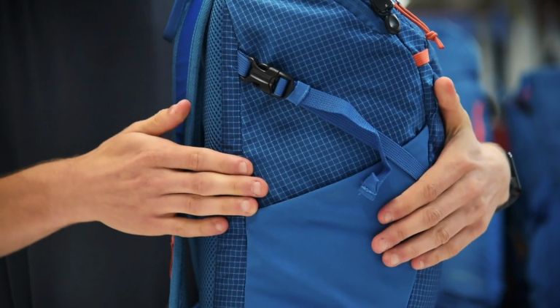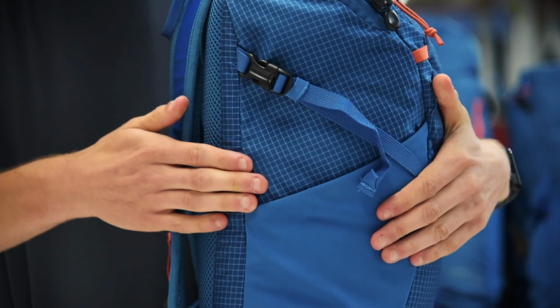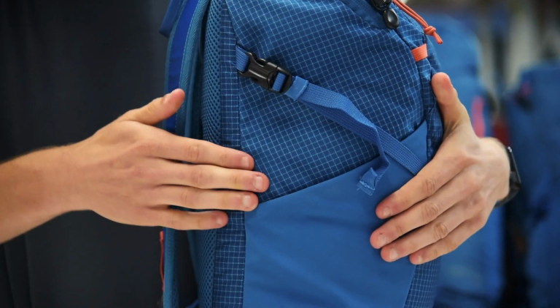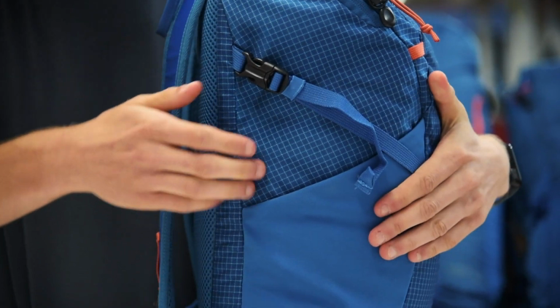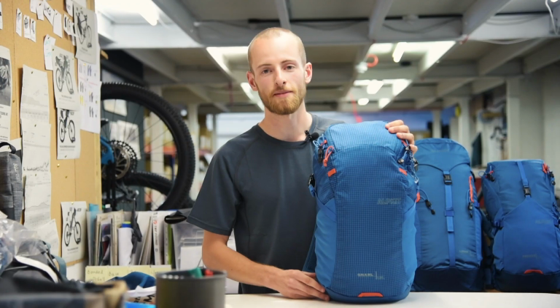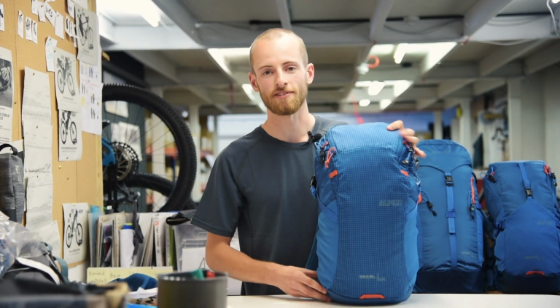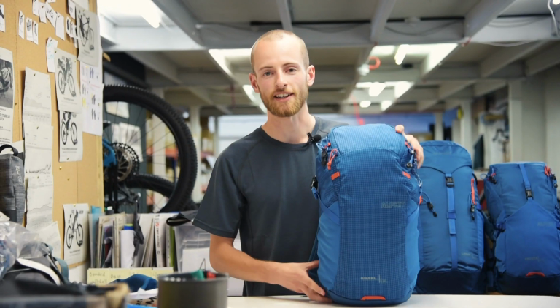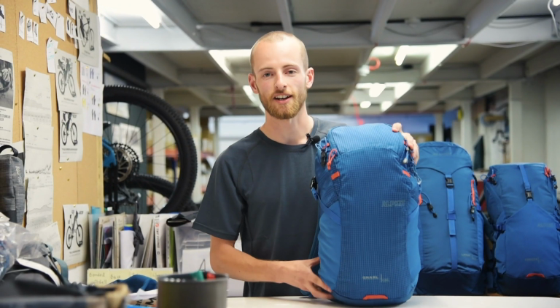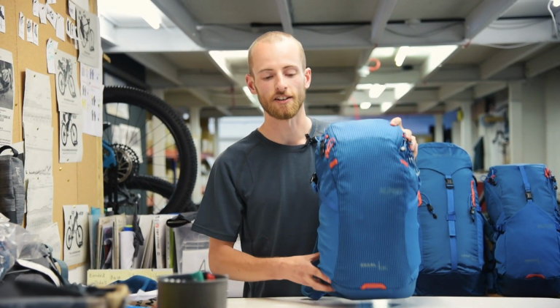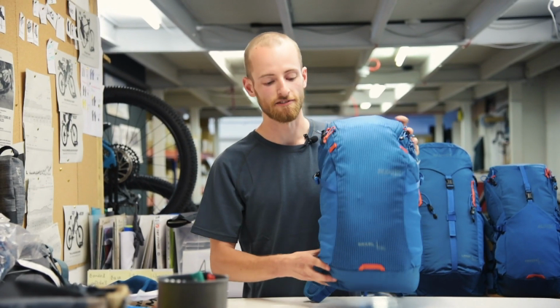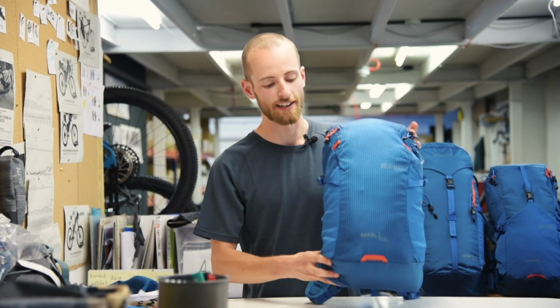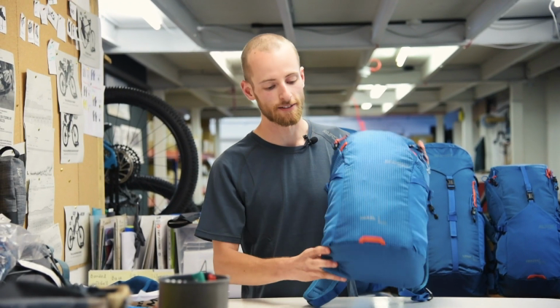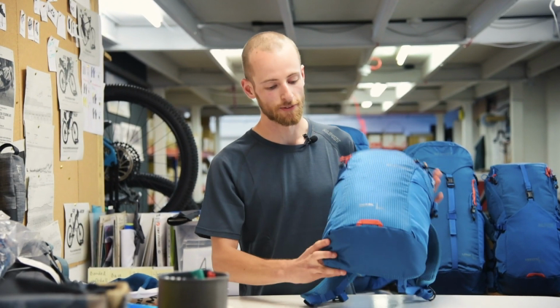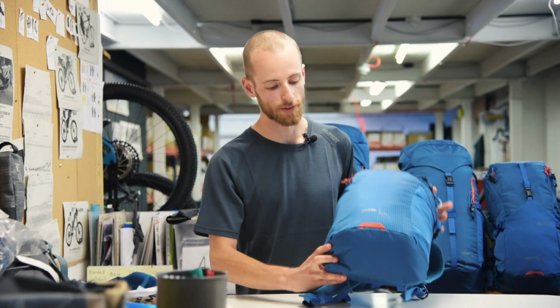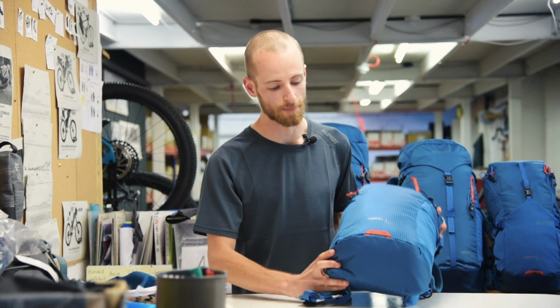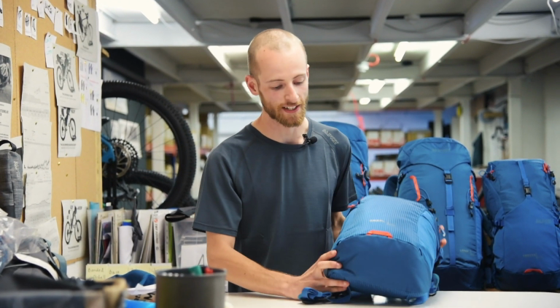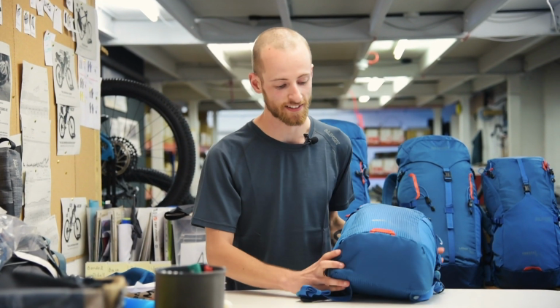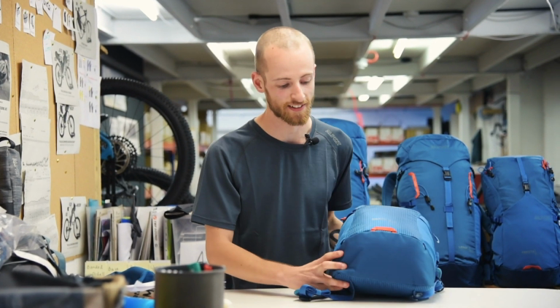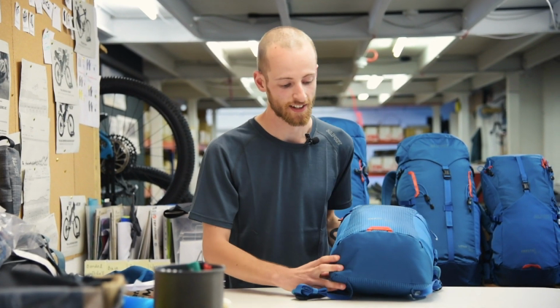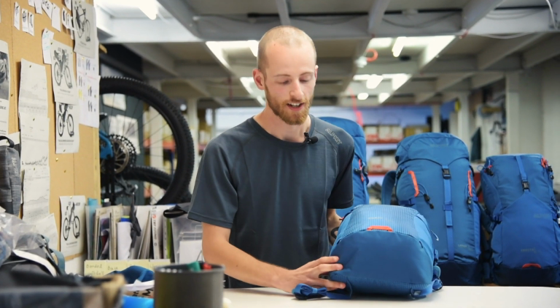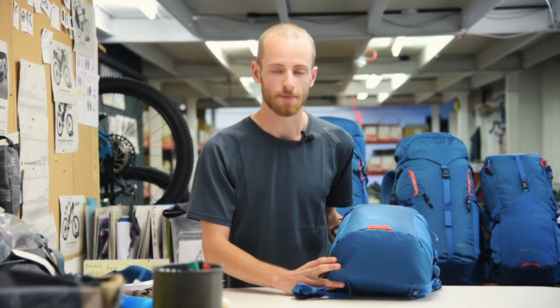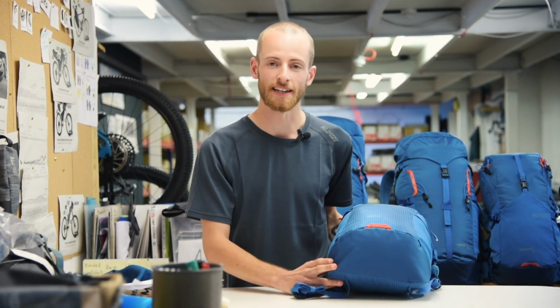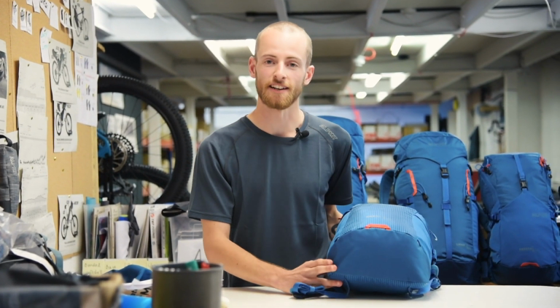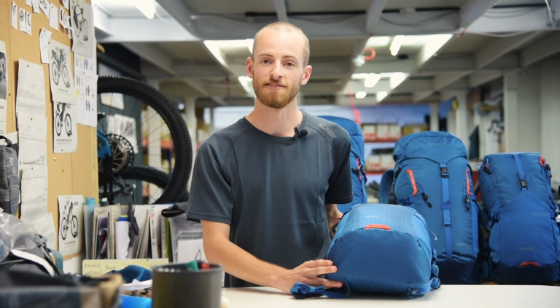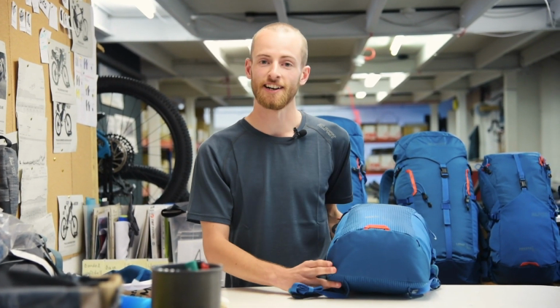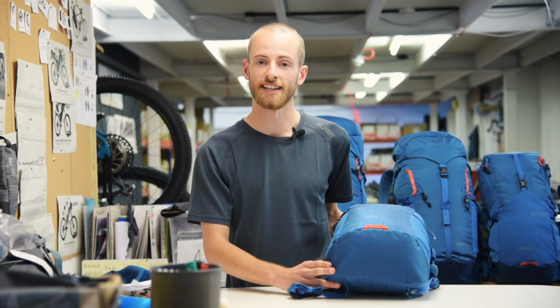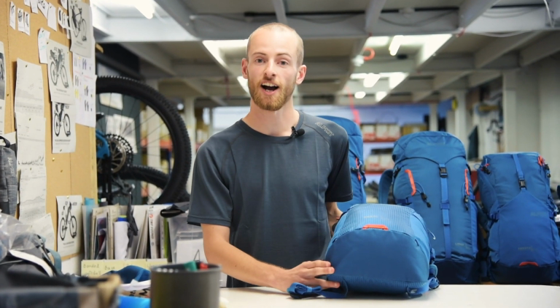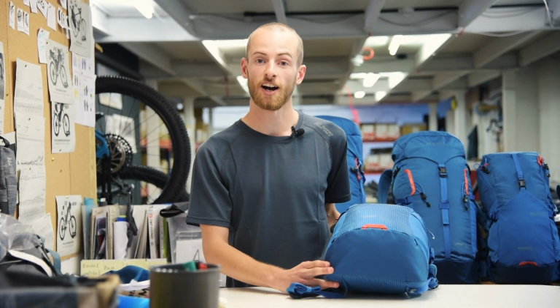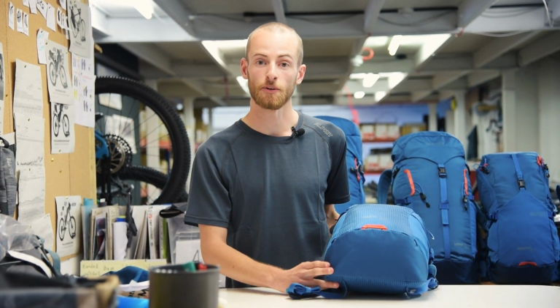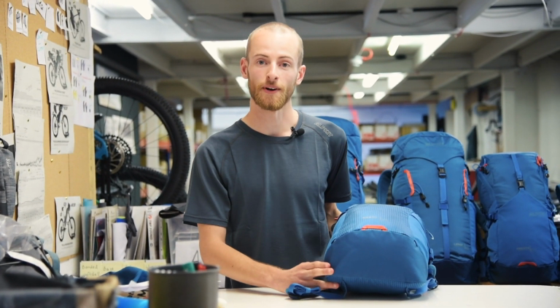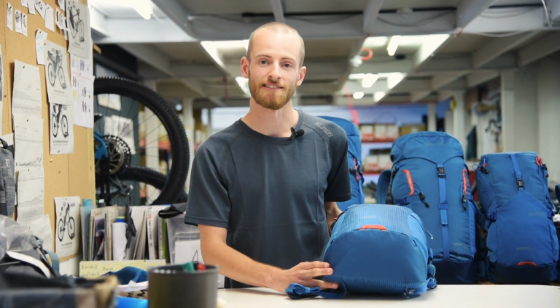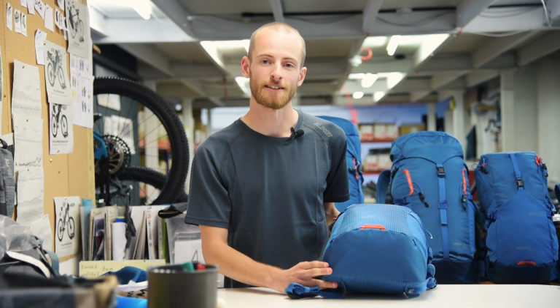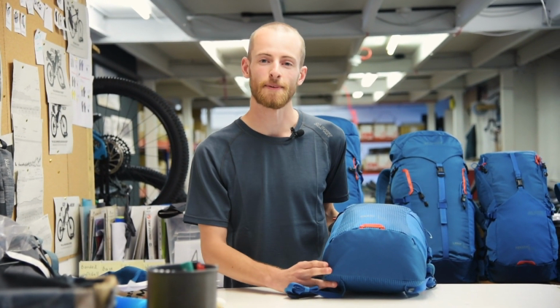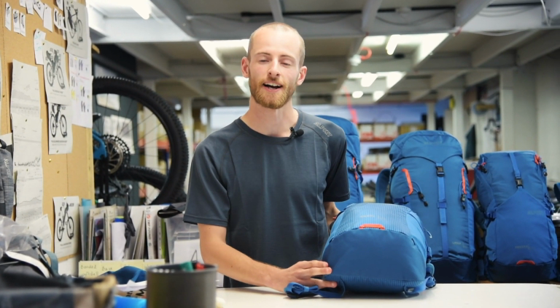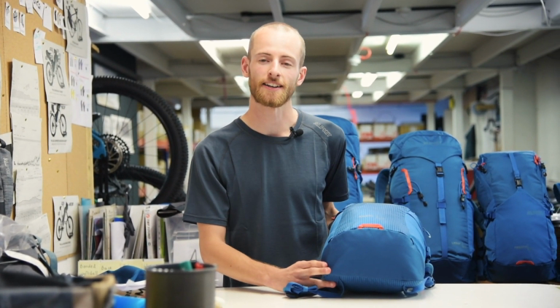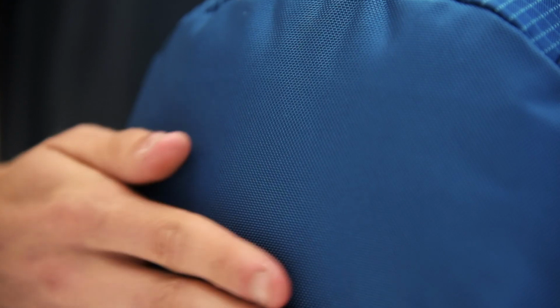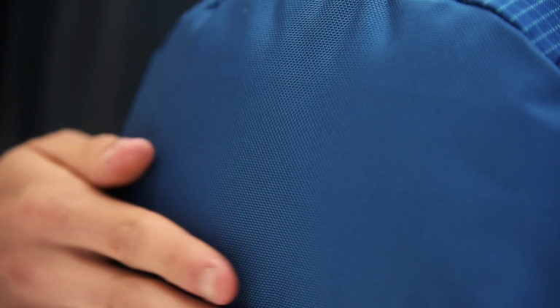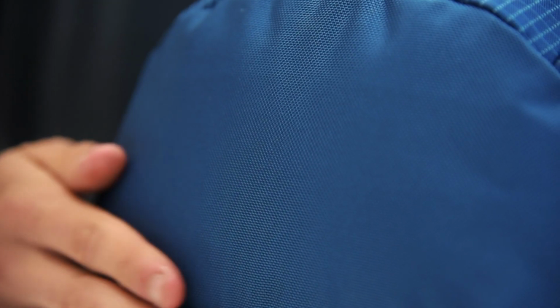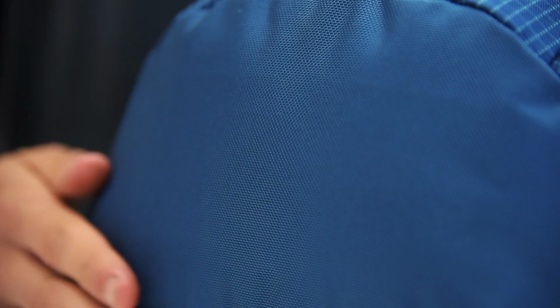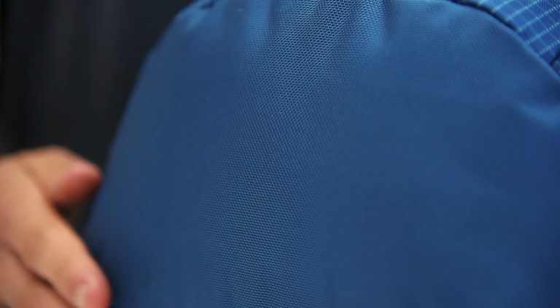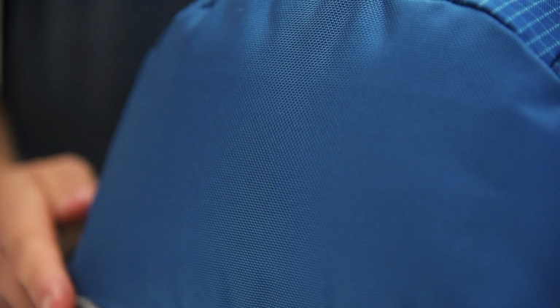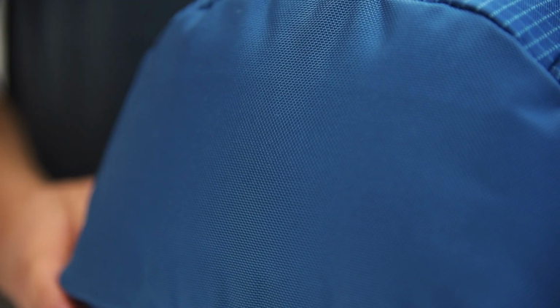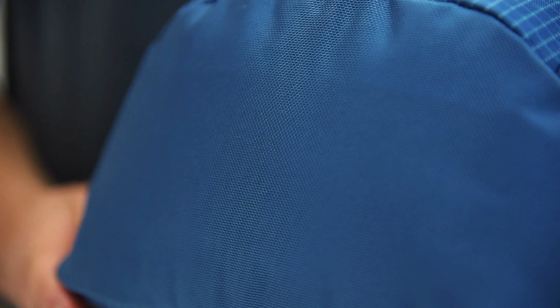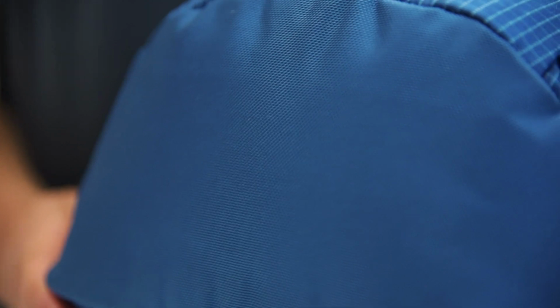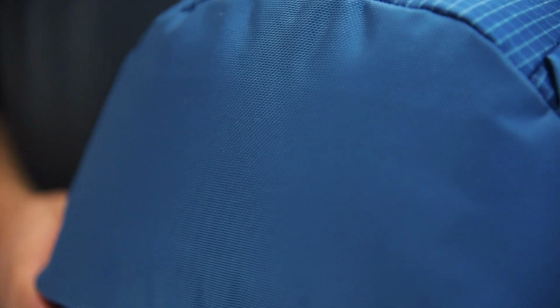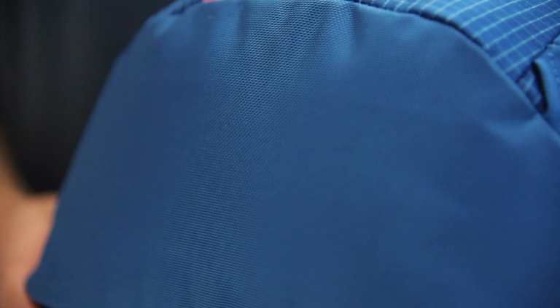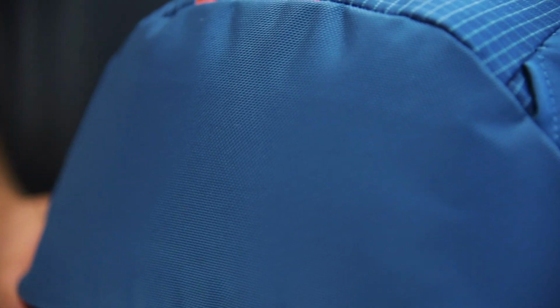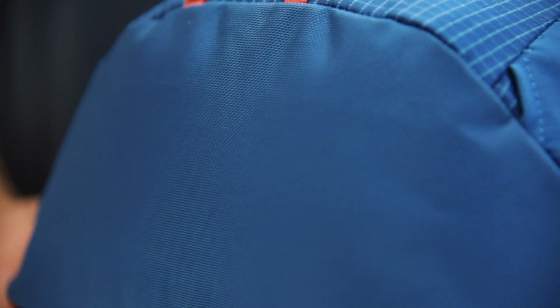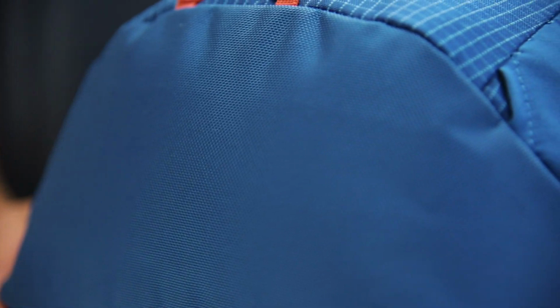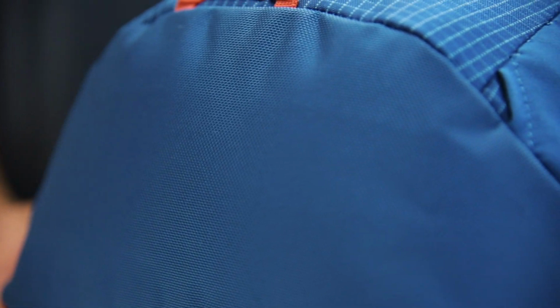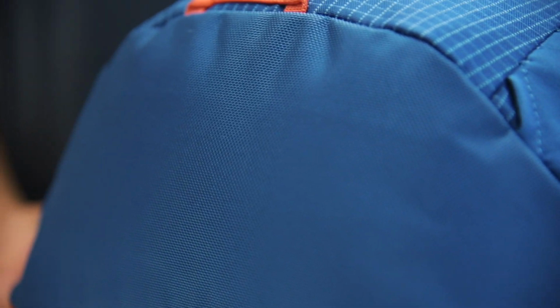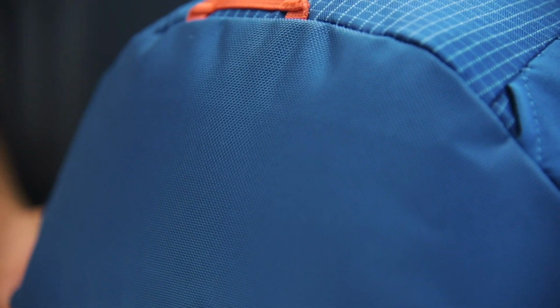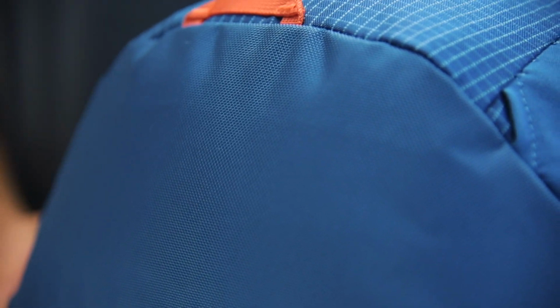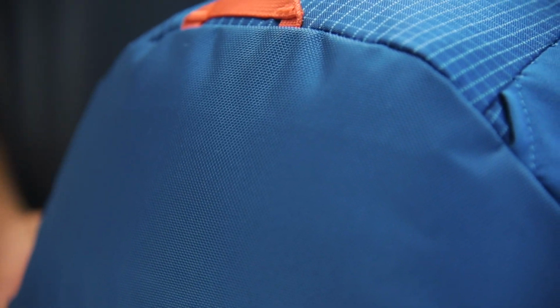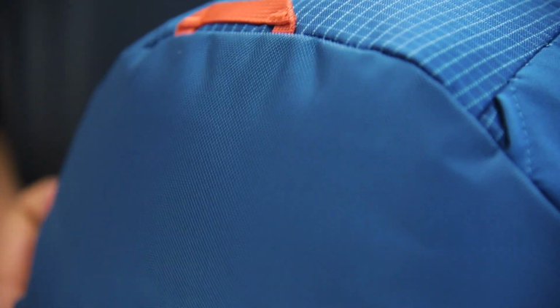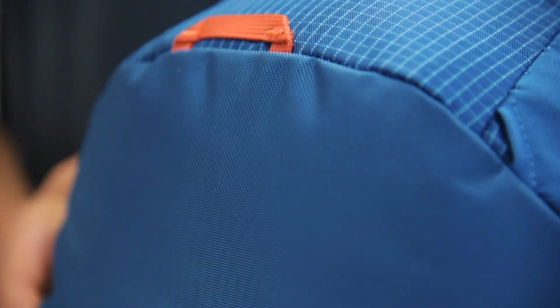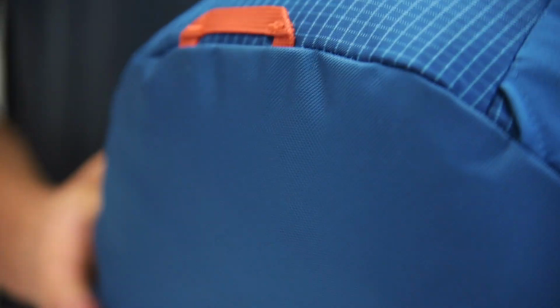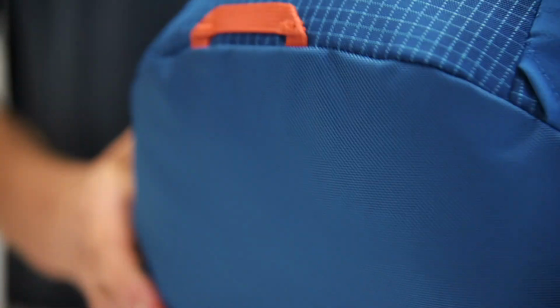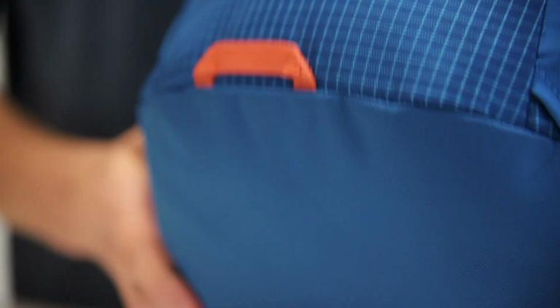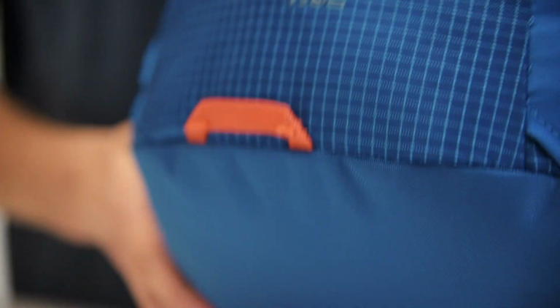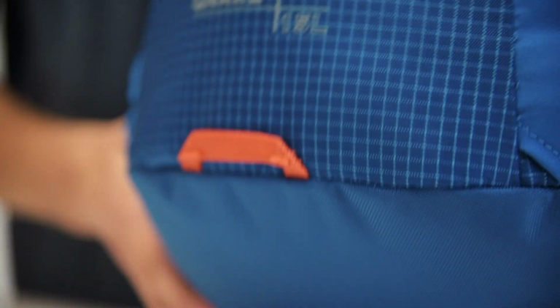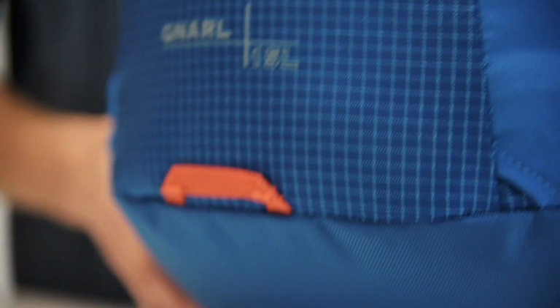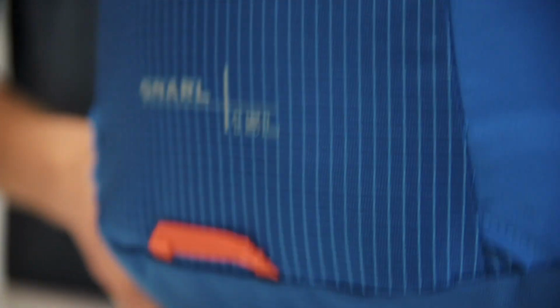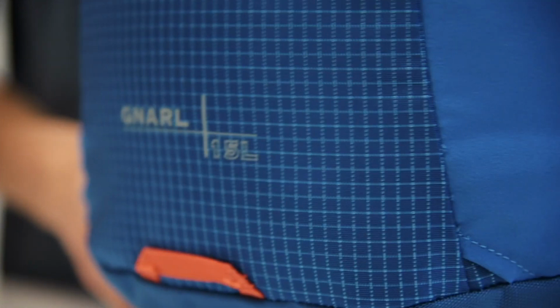Durable fabric and a reinforced base make it a really hard-wearing bag, tough enough to resist abrasion if it does get rubbed against rocks.